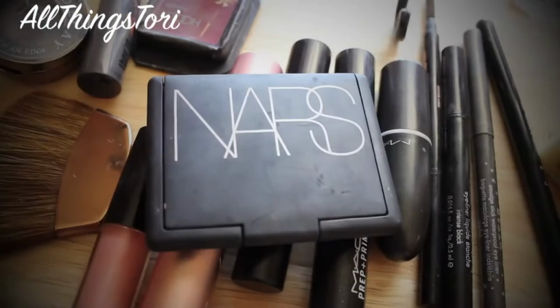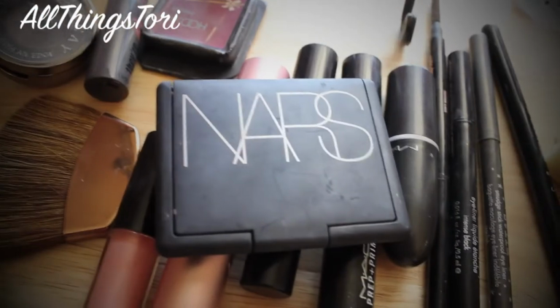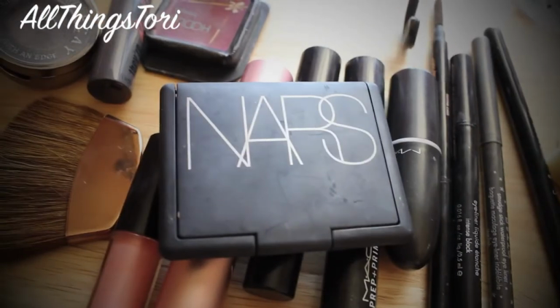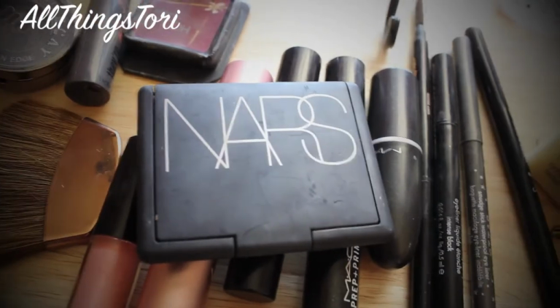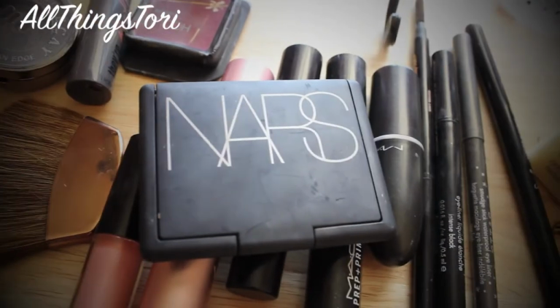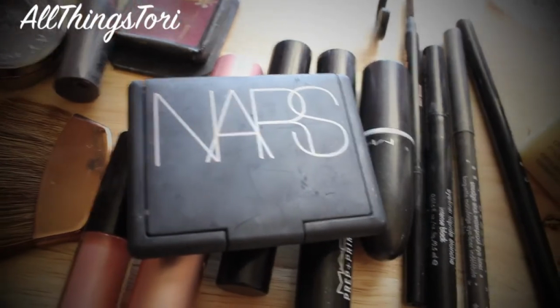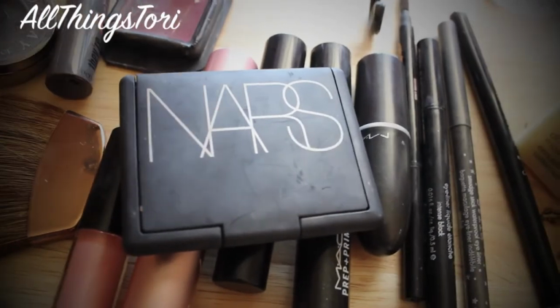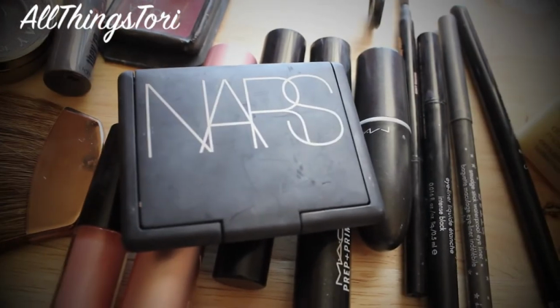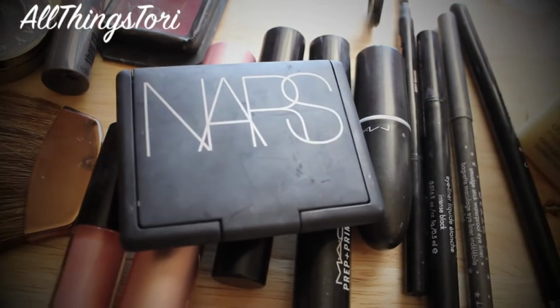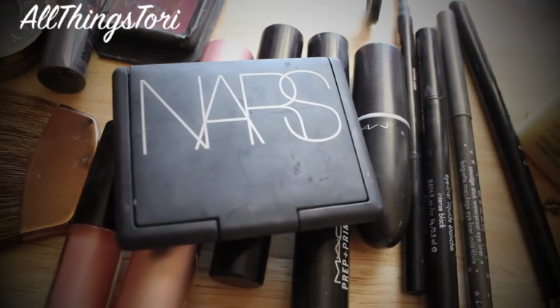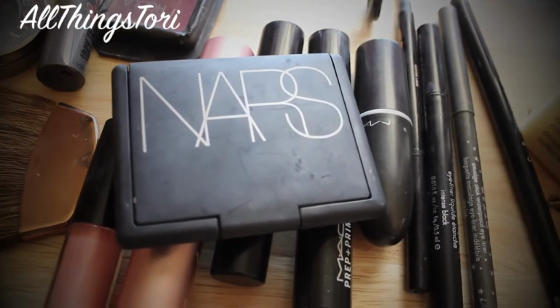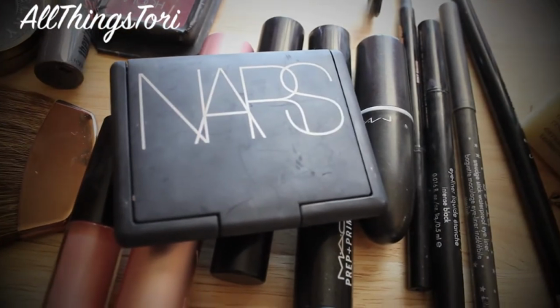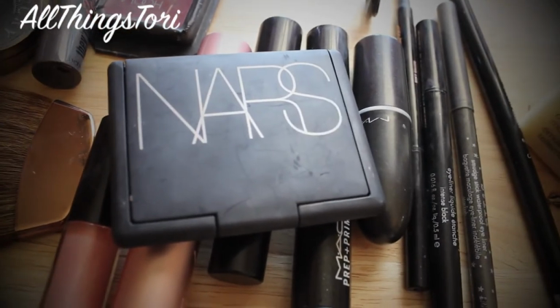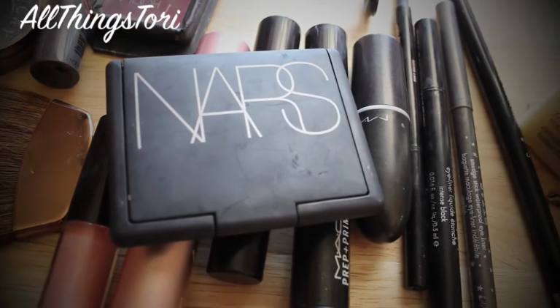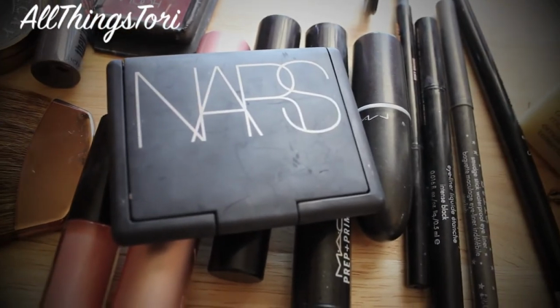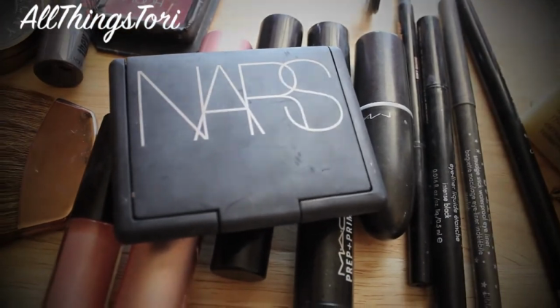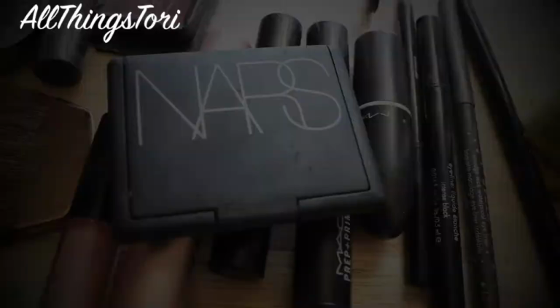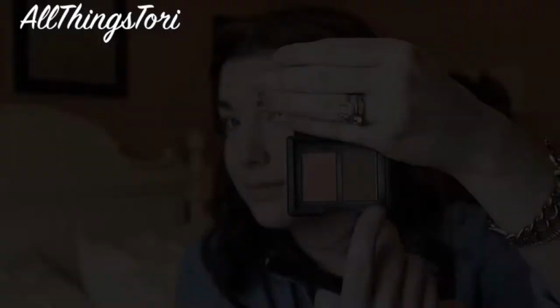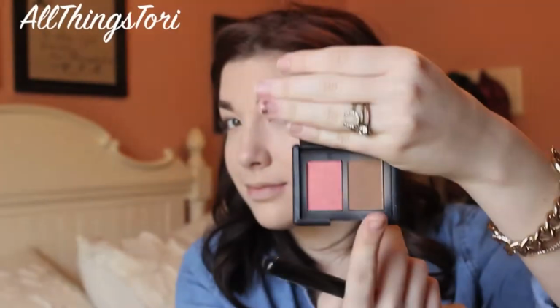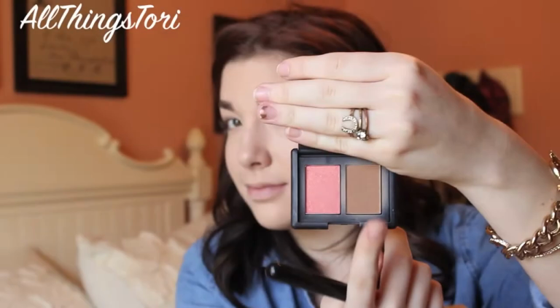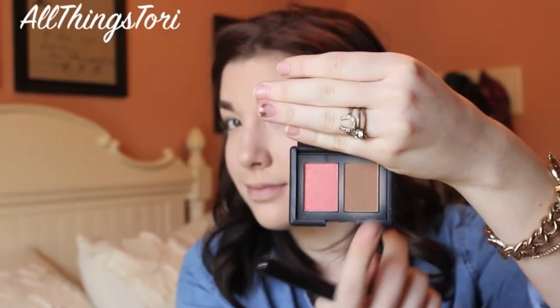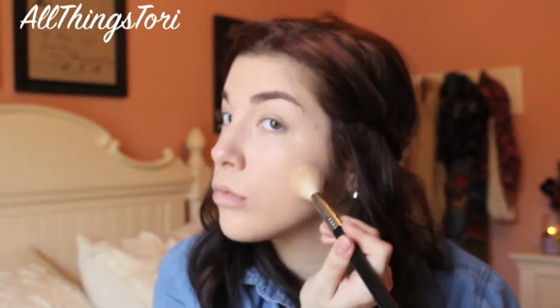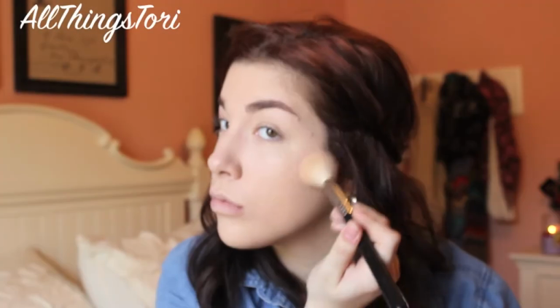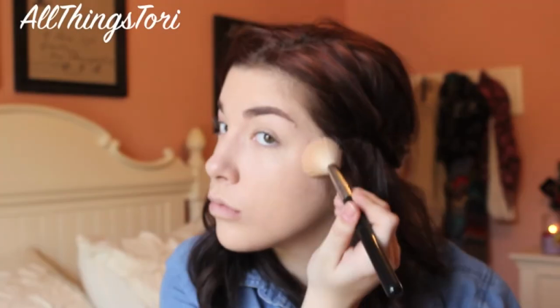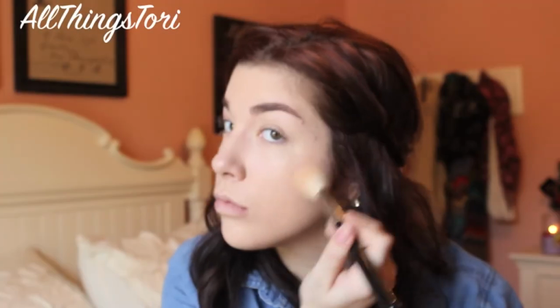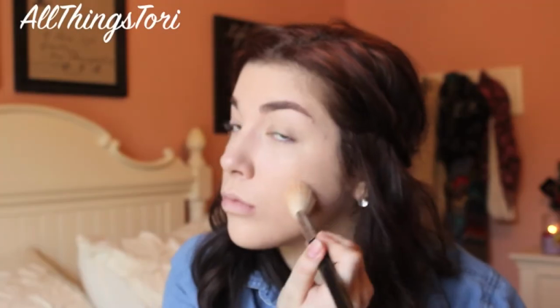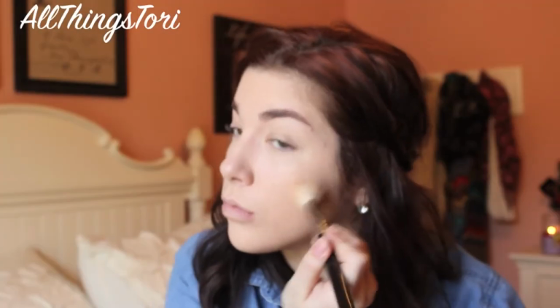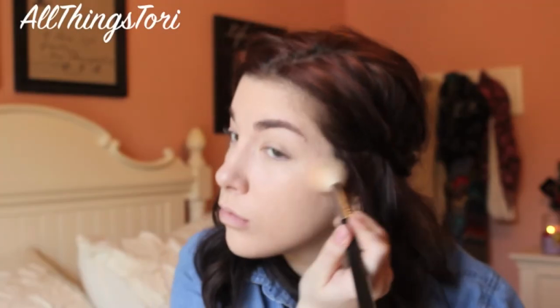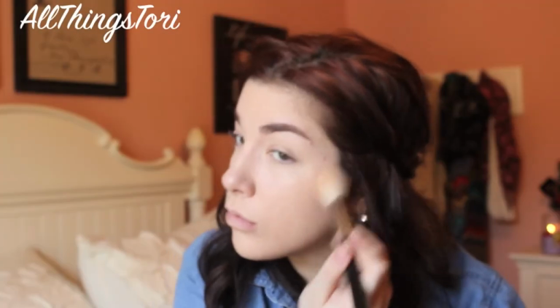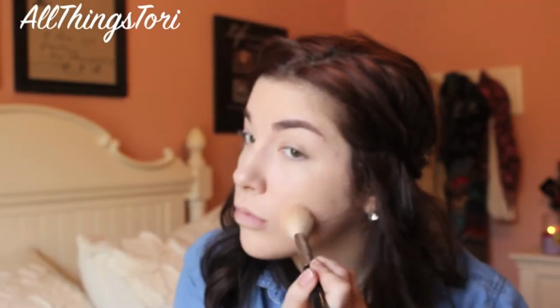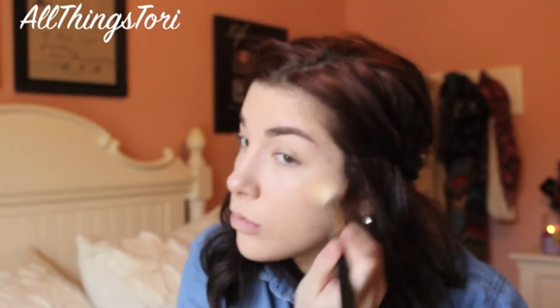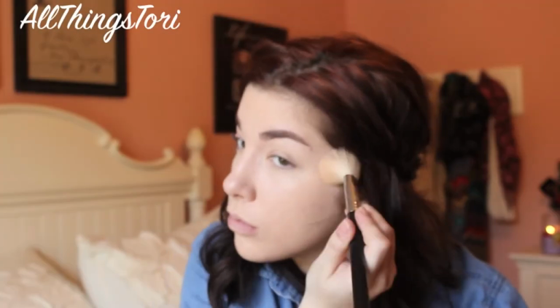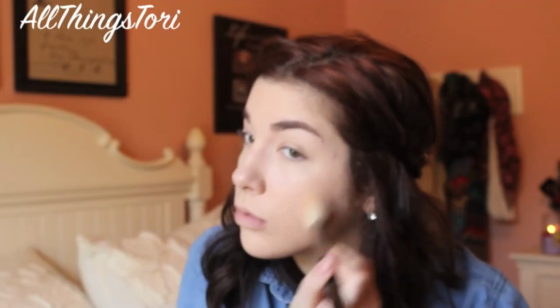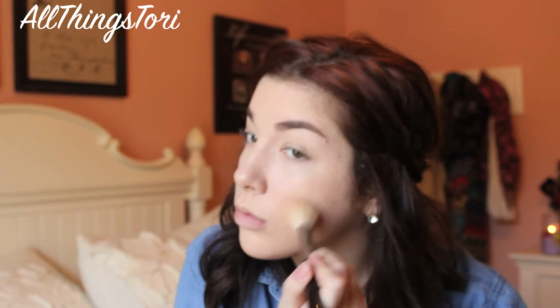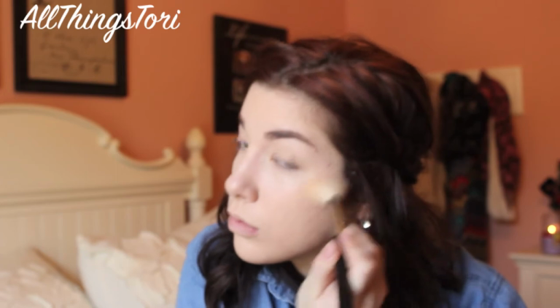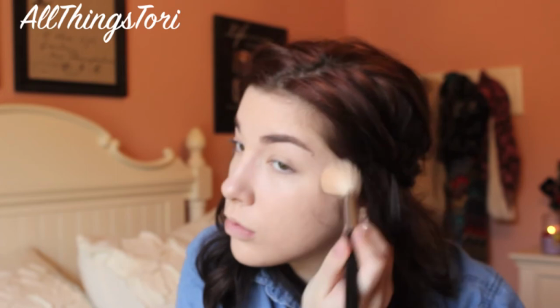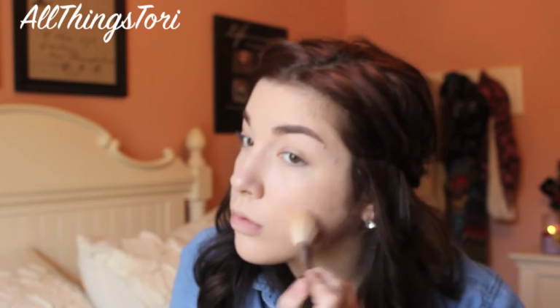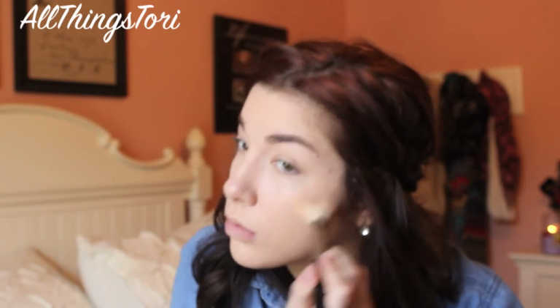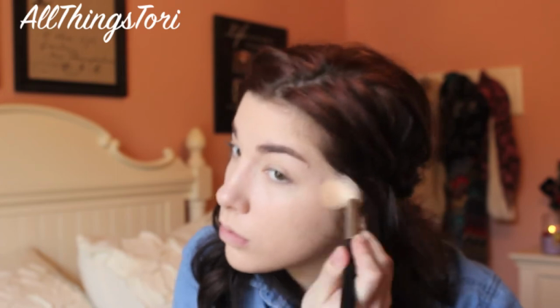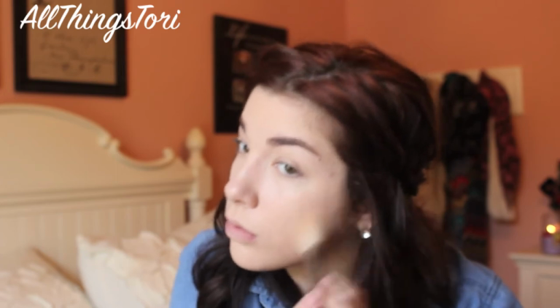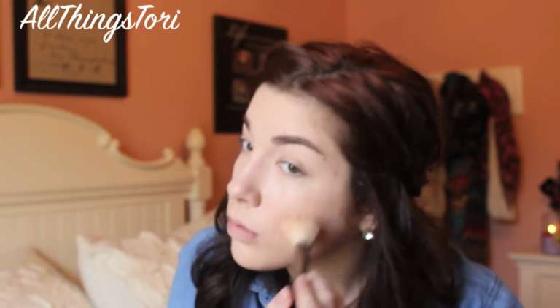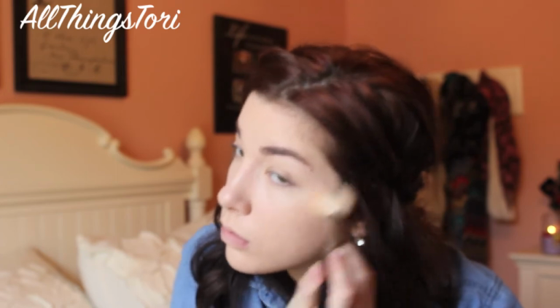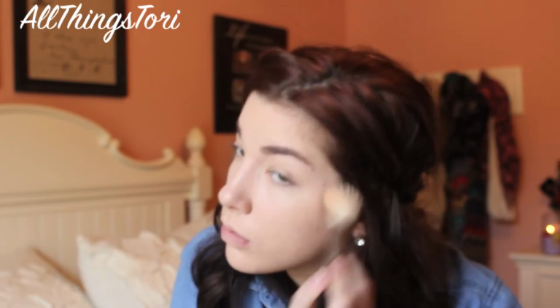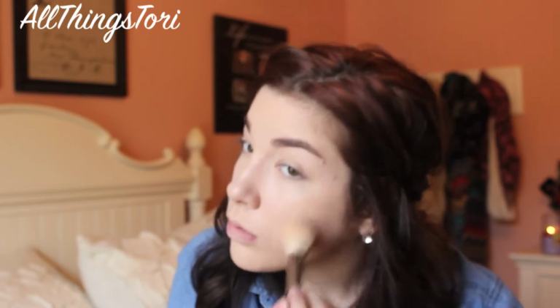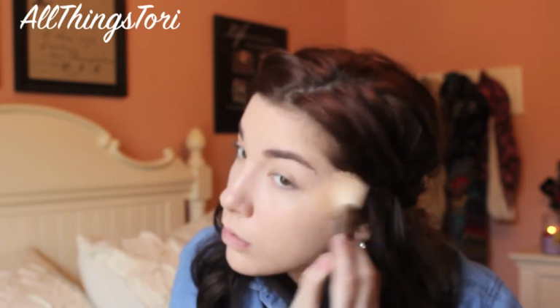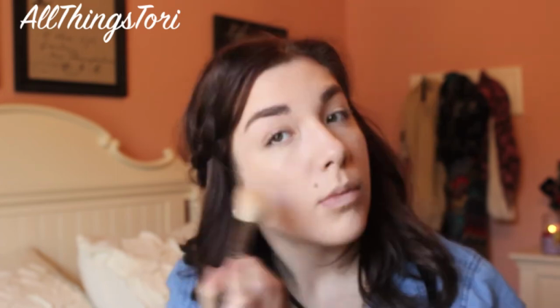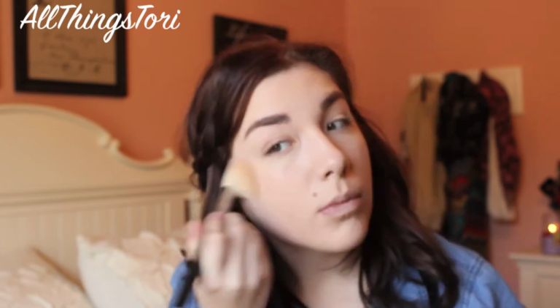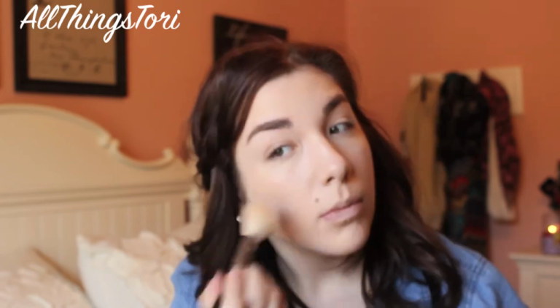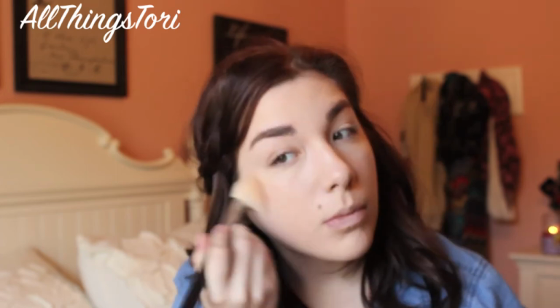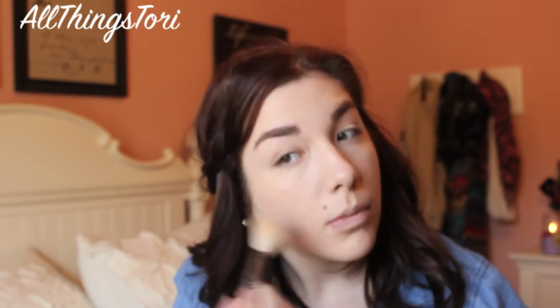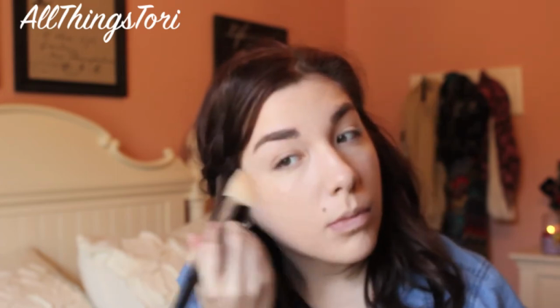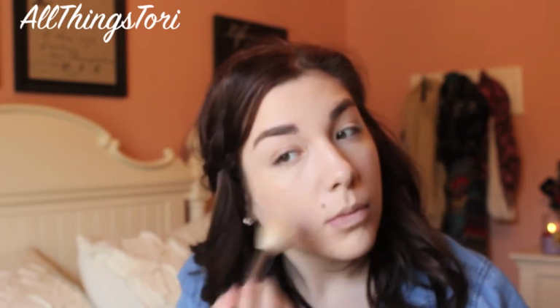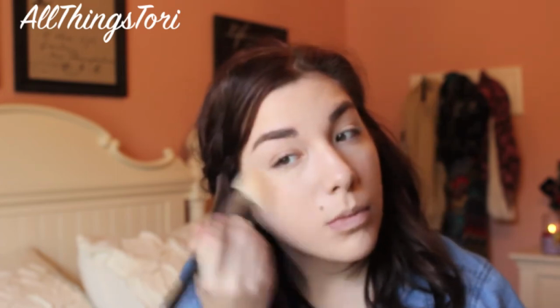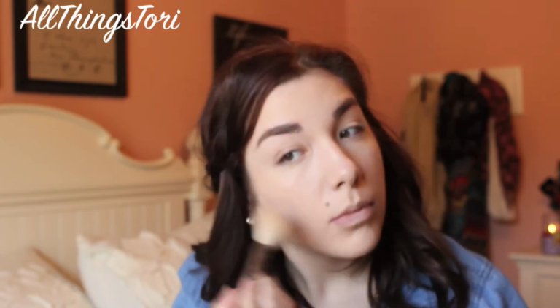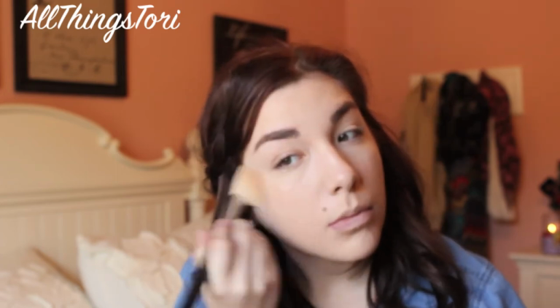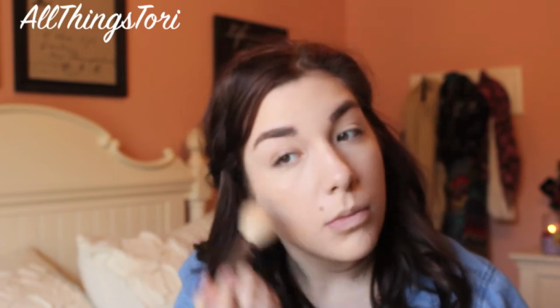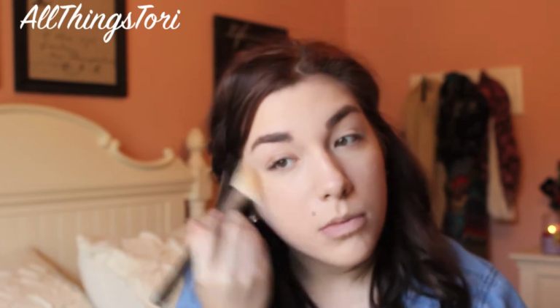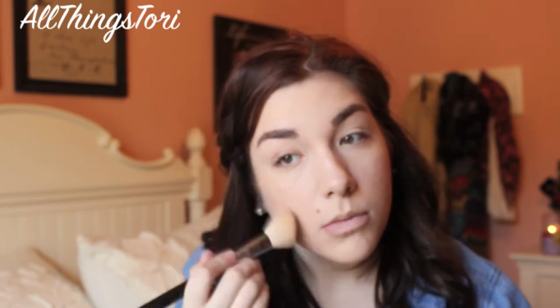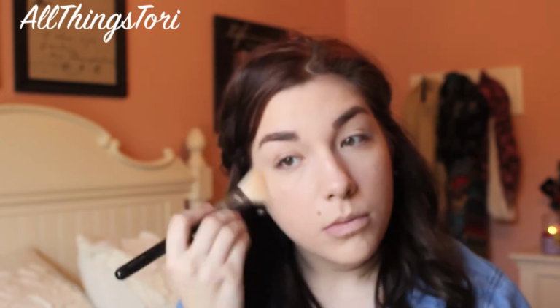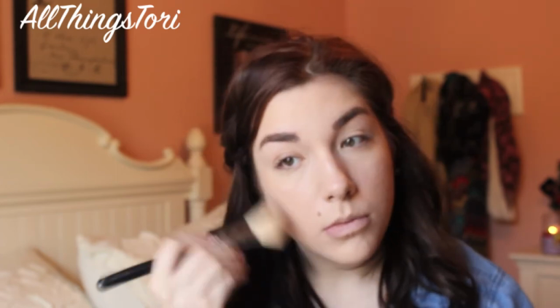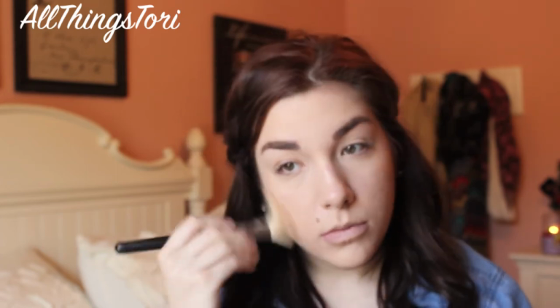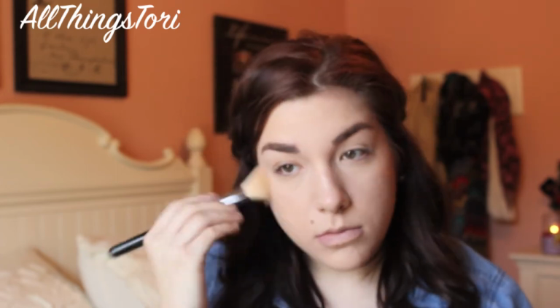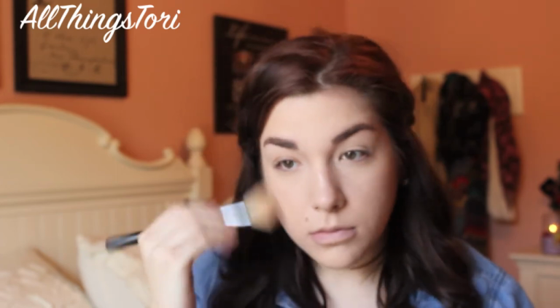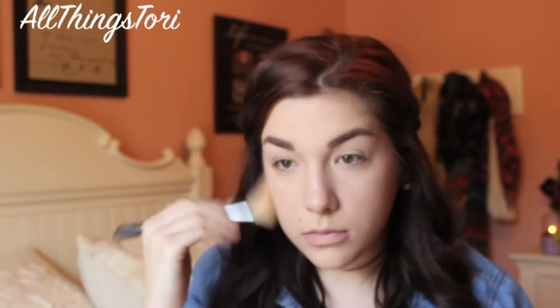For bronzer, I'm just going to be taking my NARS Laguna and applying that on my cheekbones and also around my temples for a really bronzy skin.